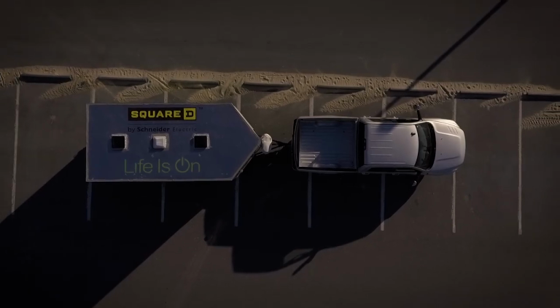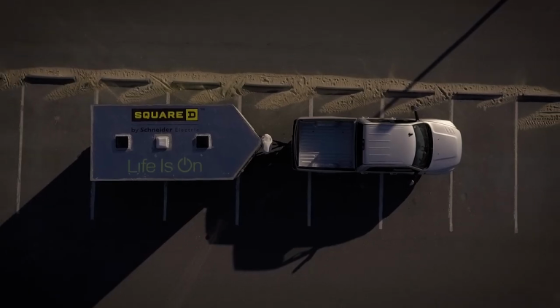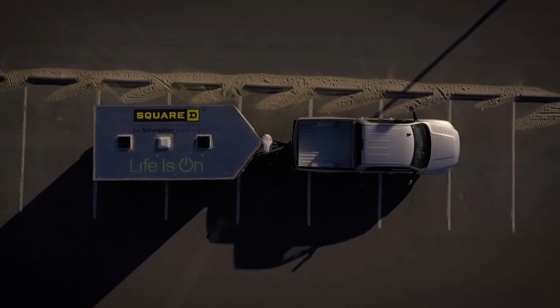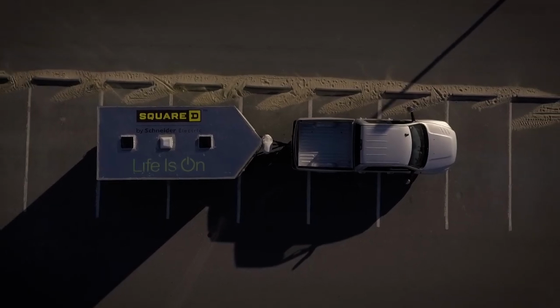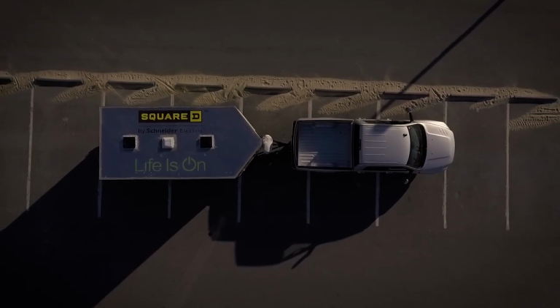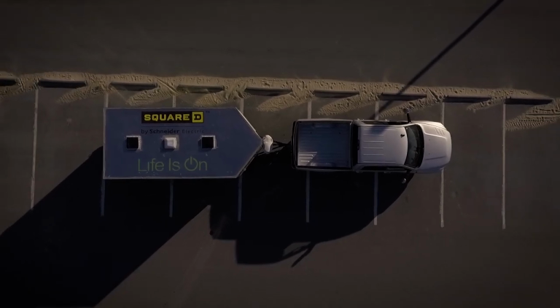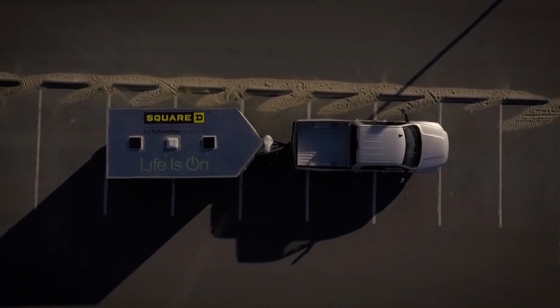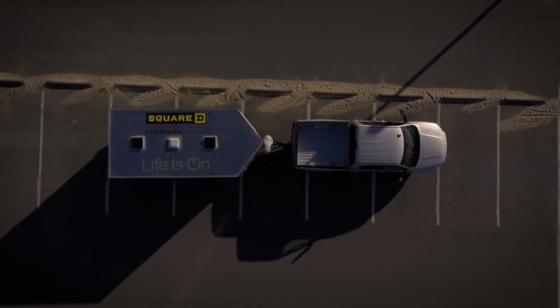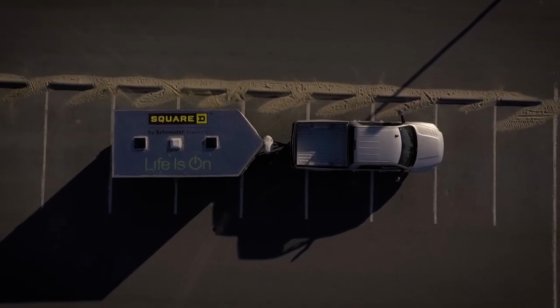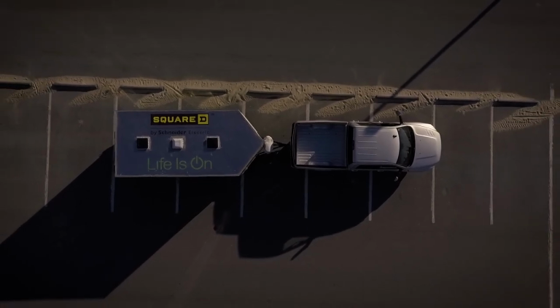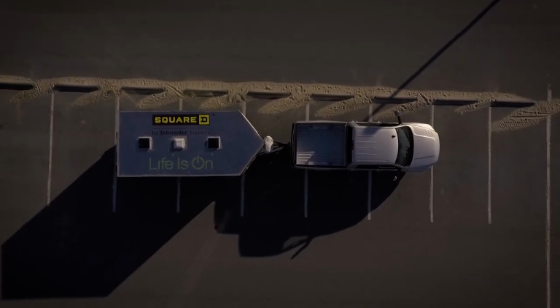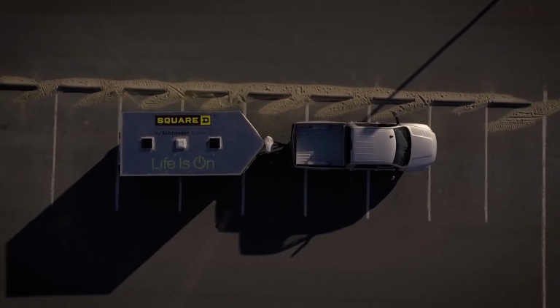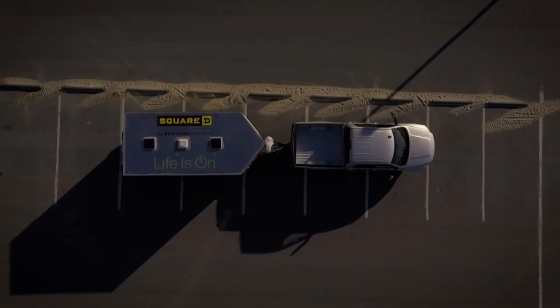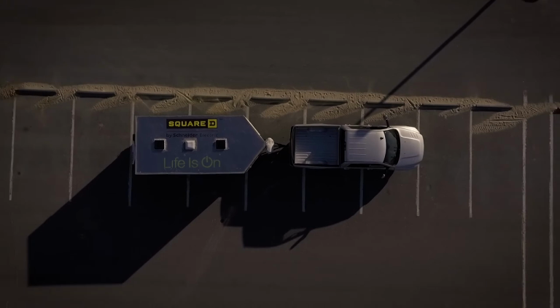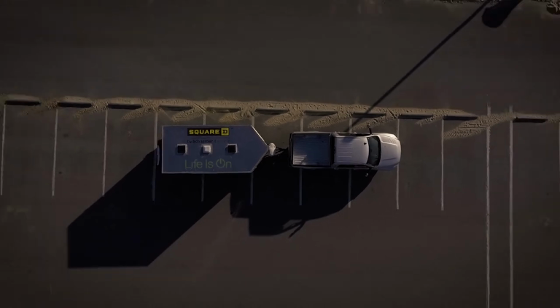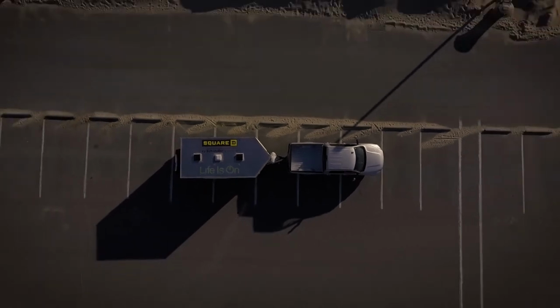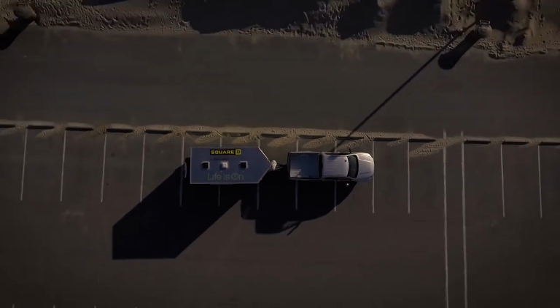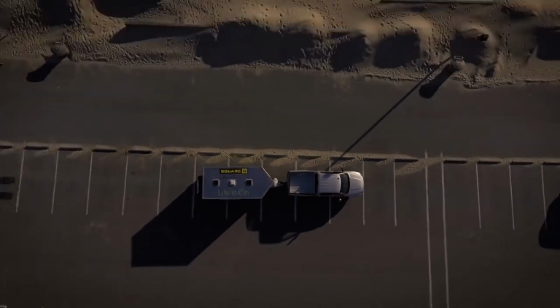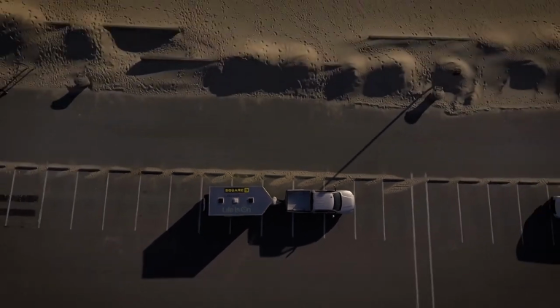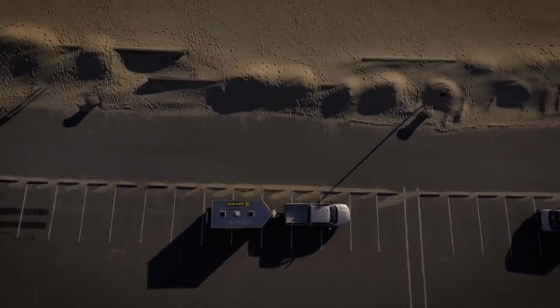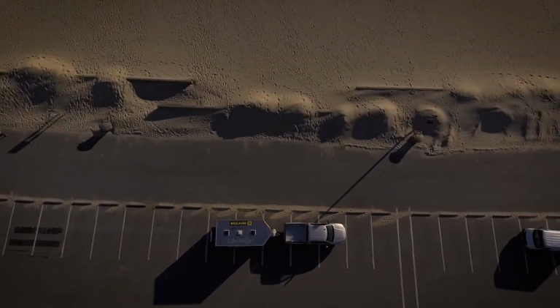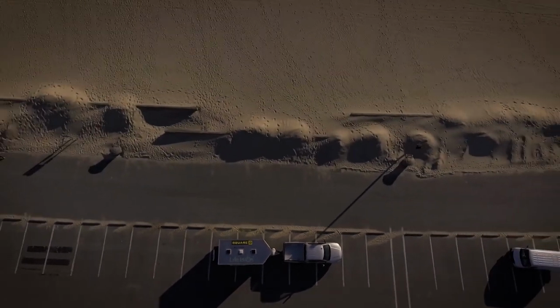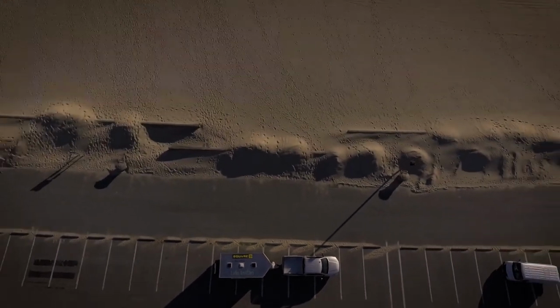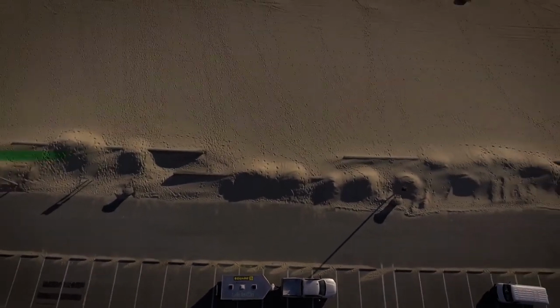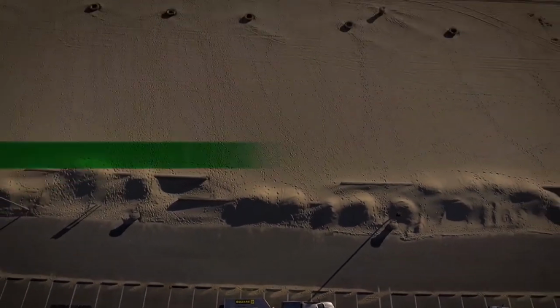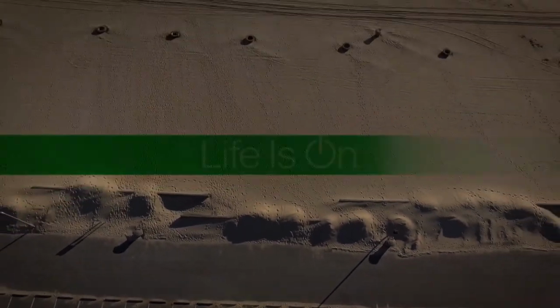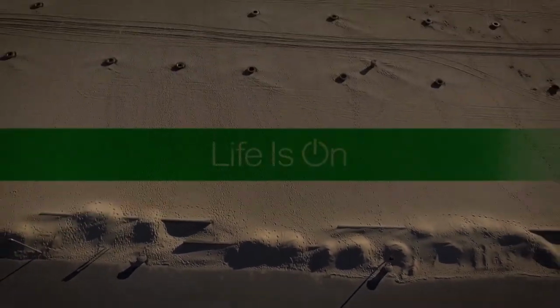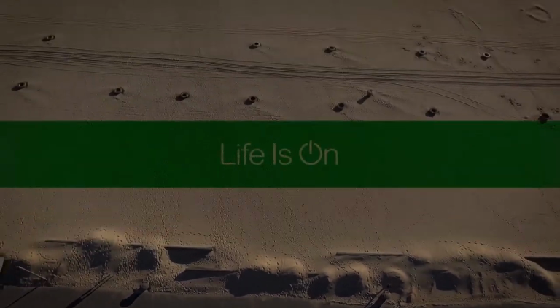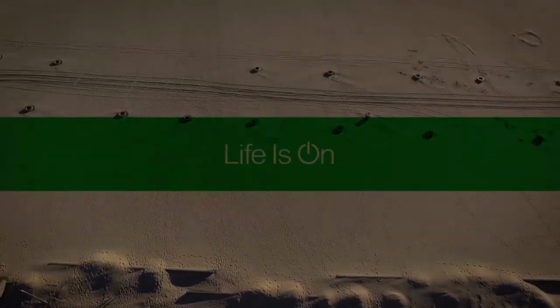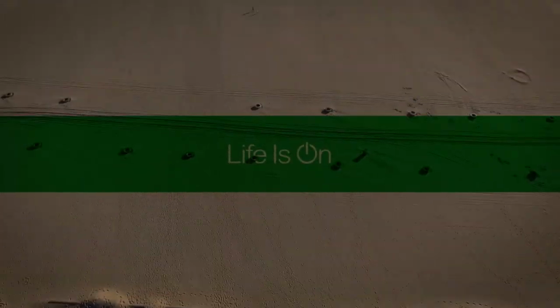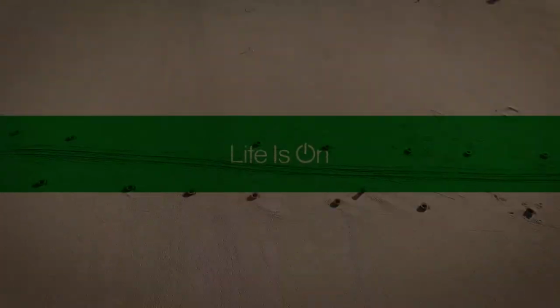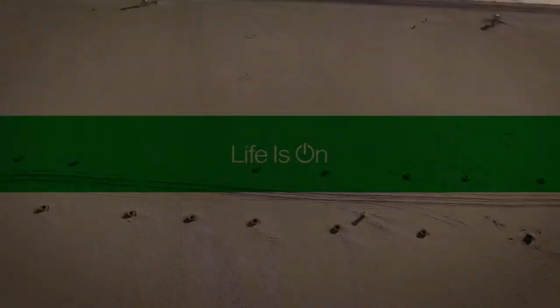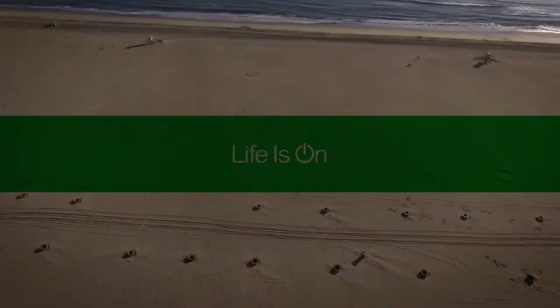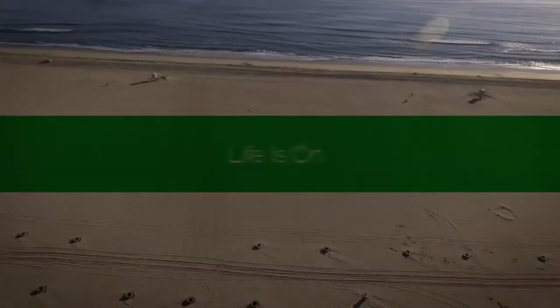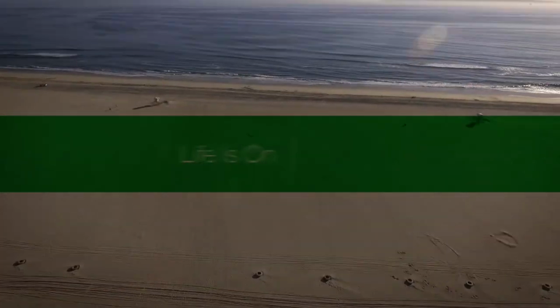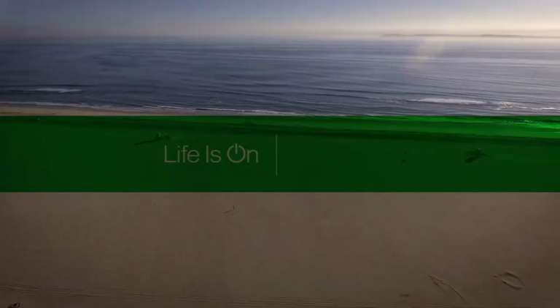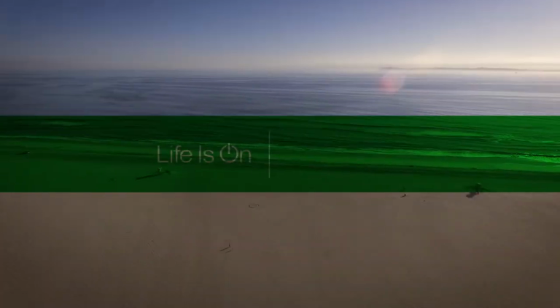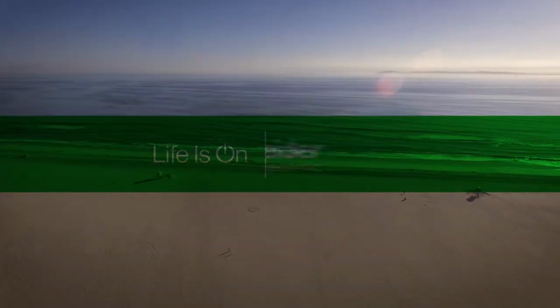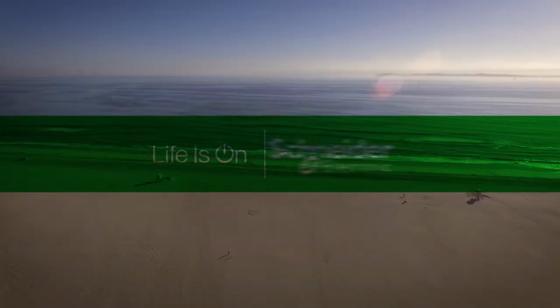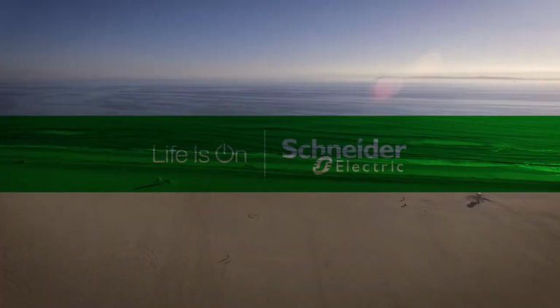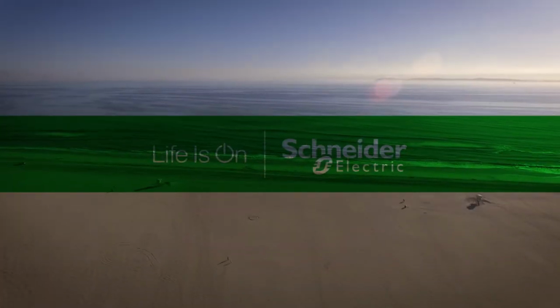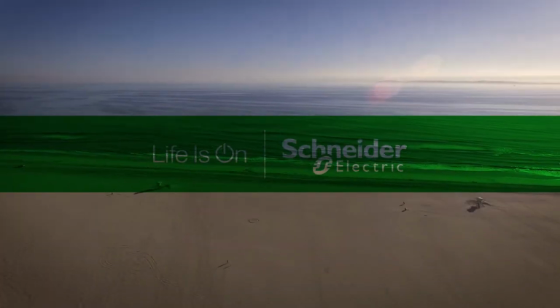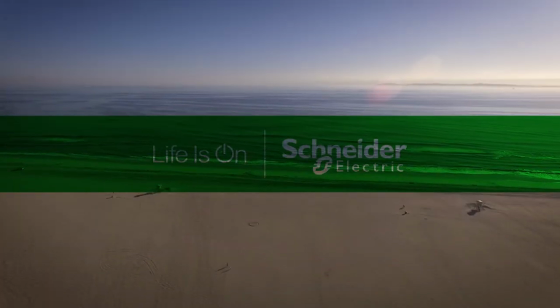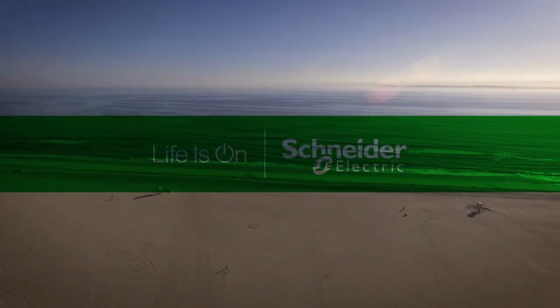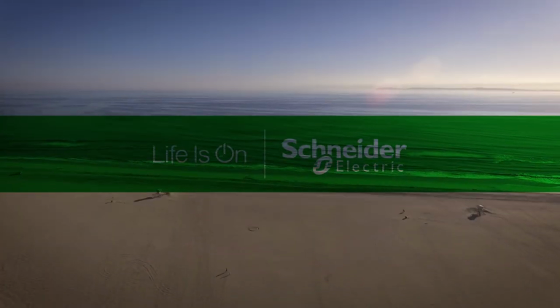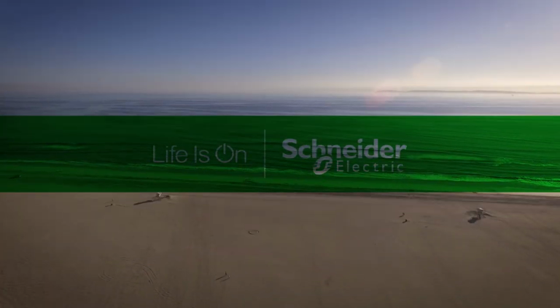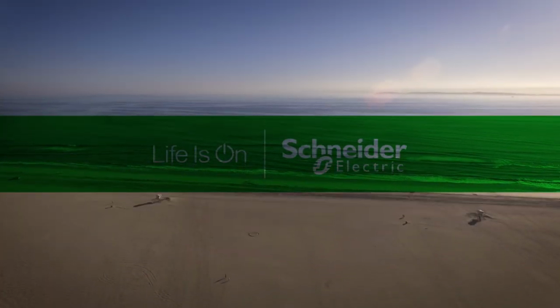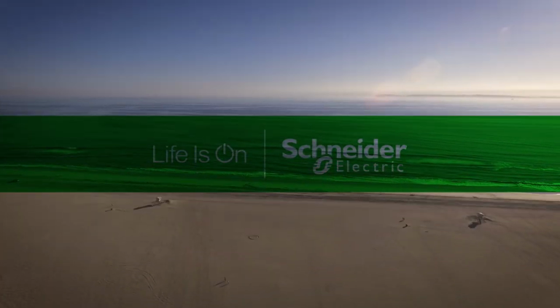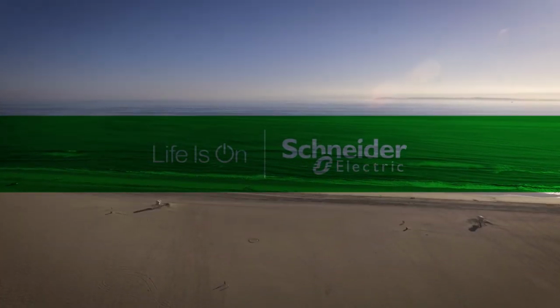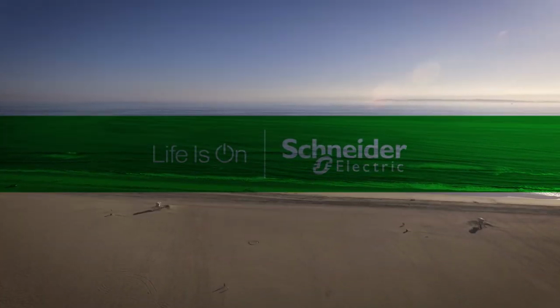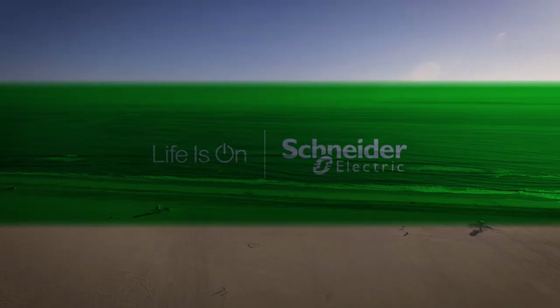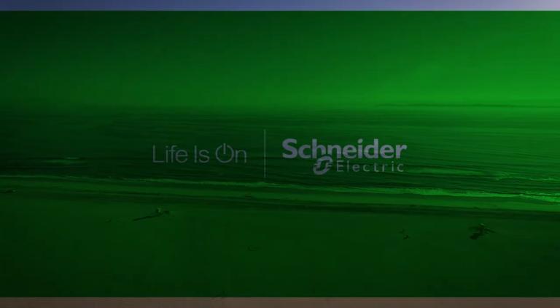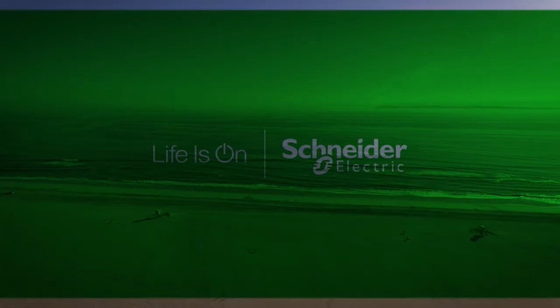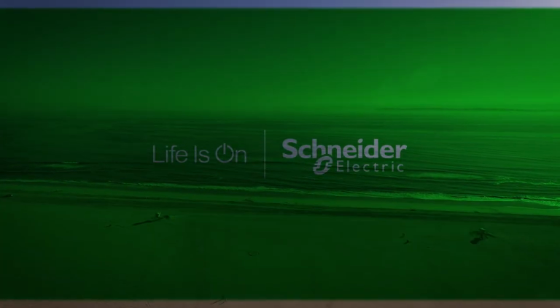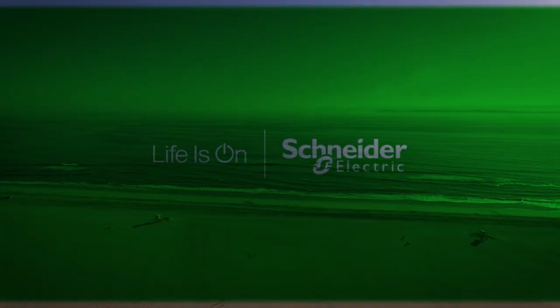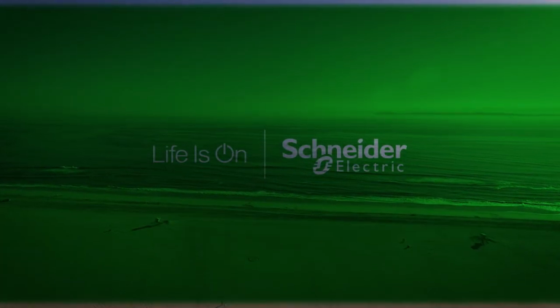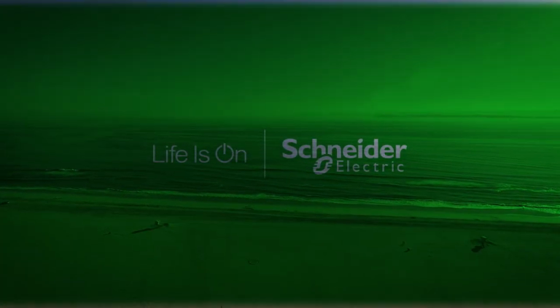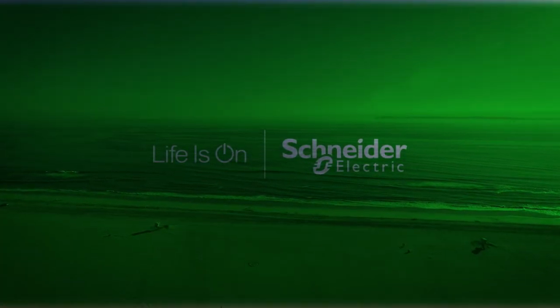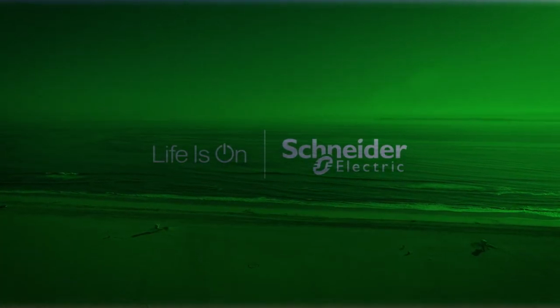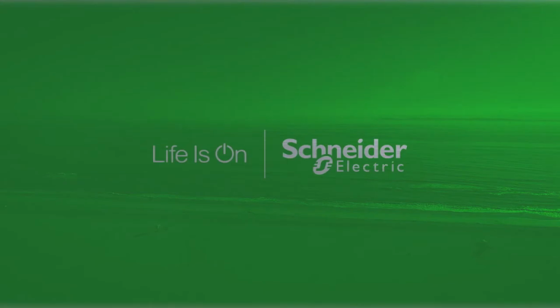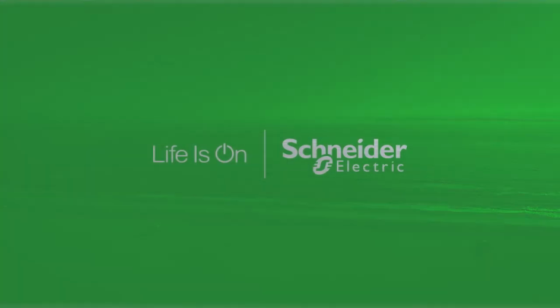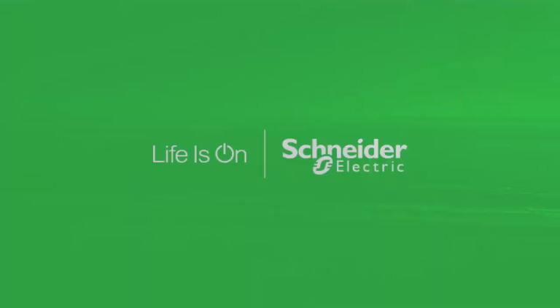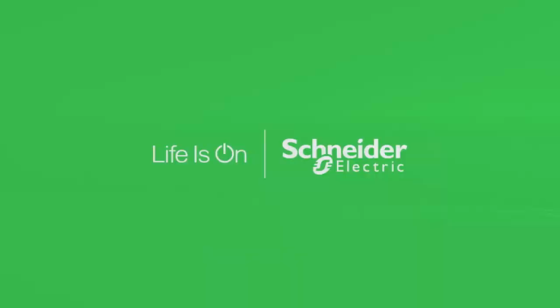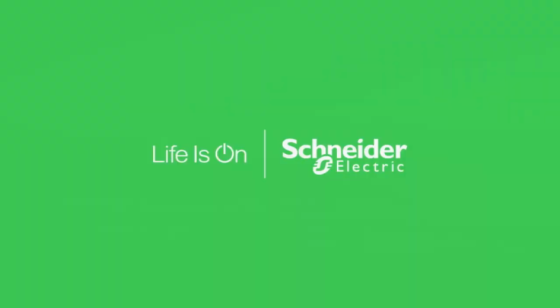And remember, with Schneider Electric, life is on.